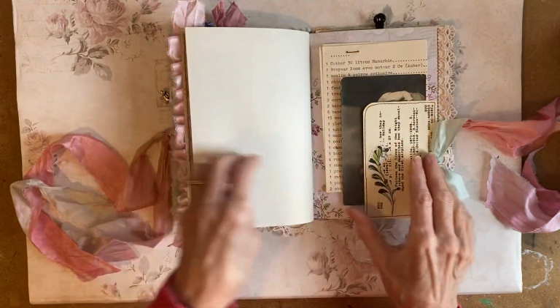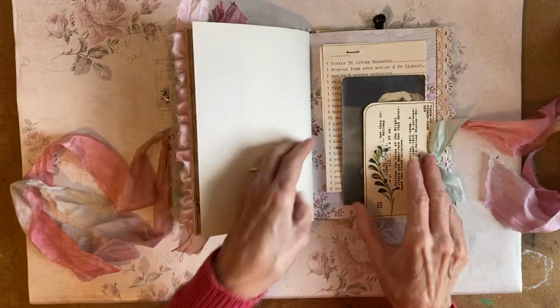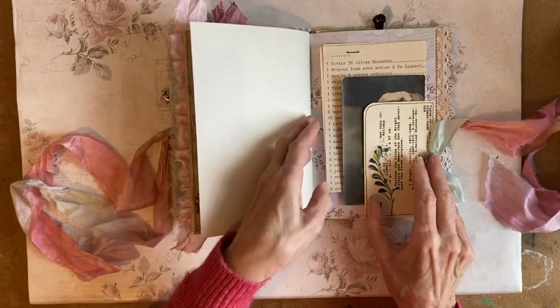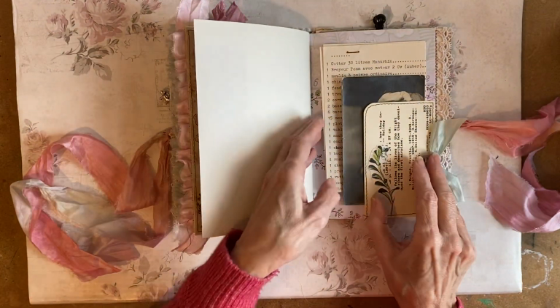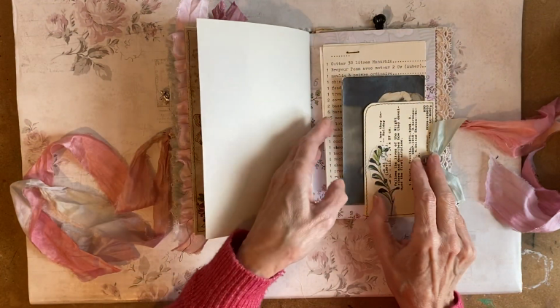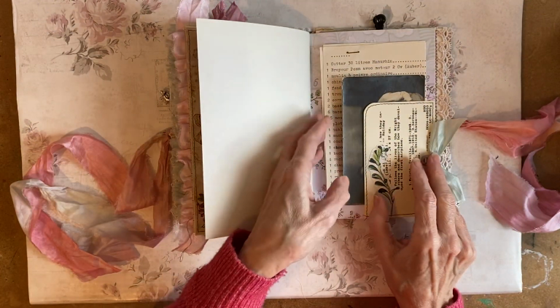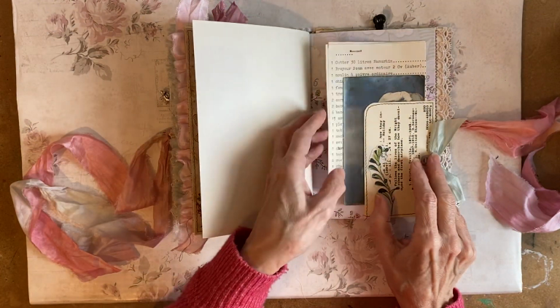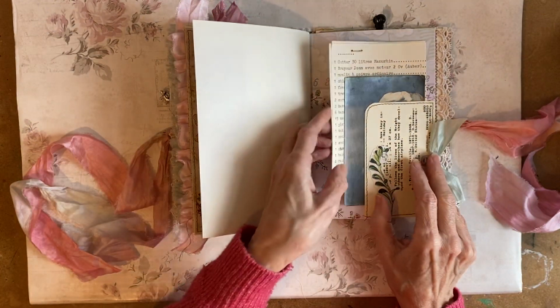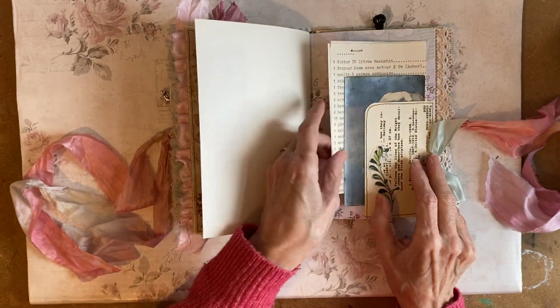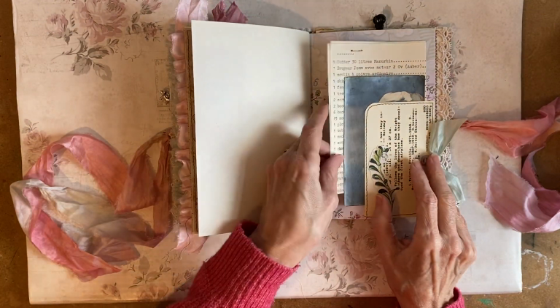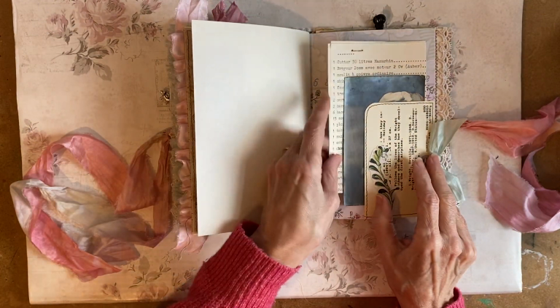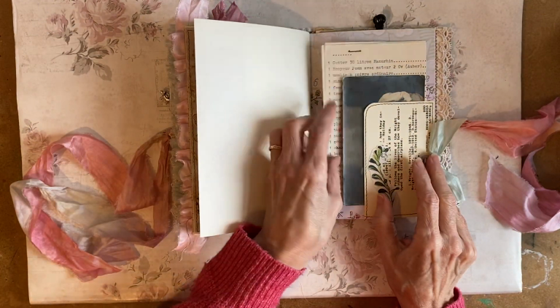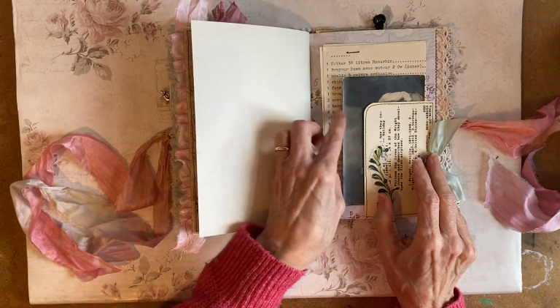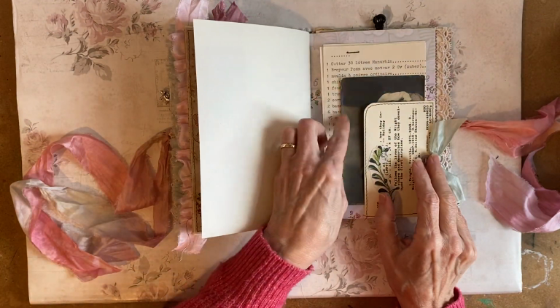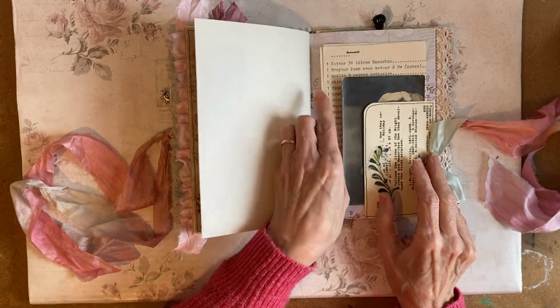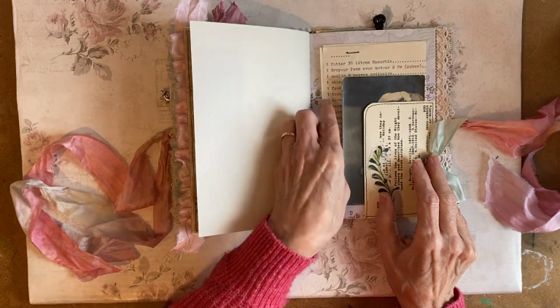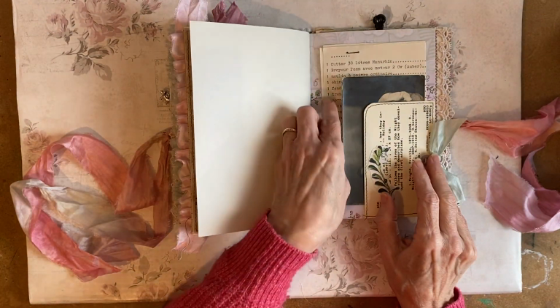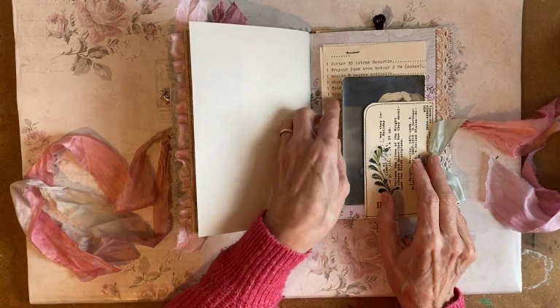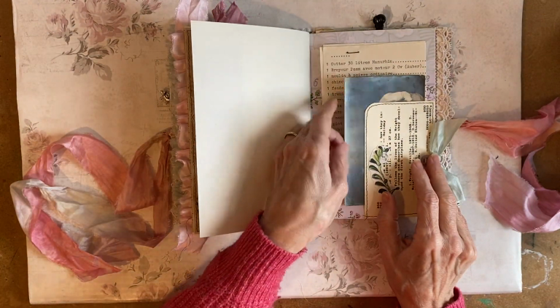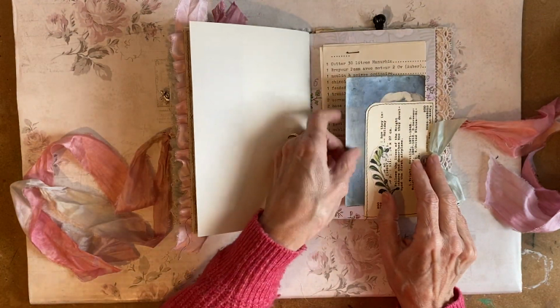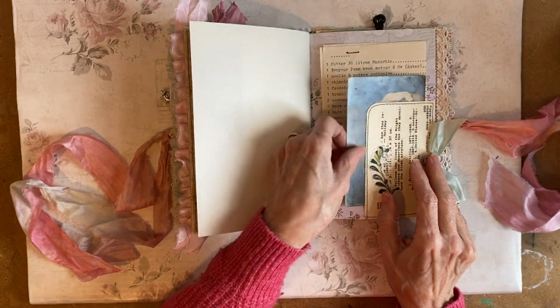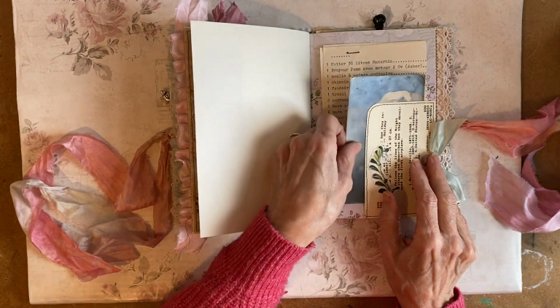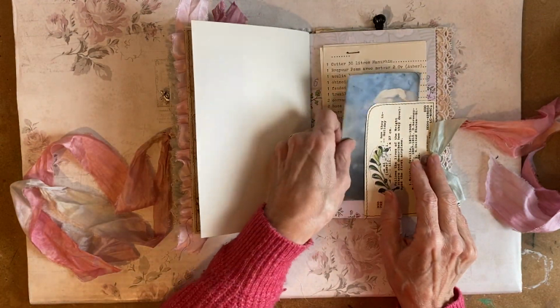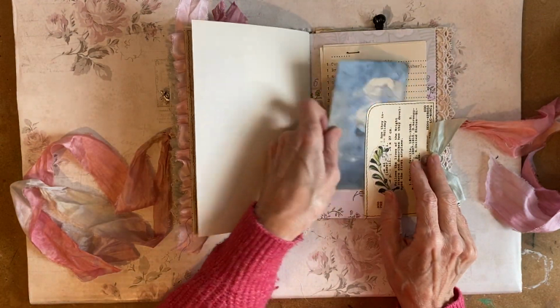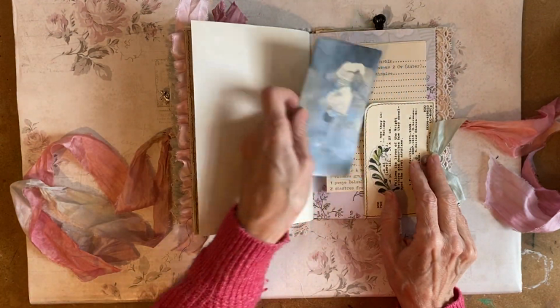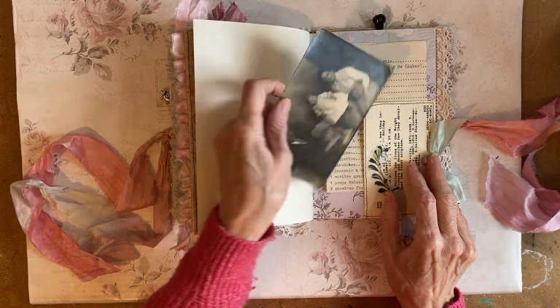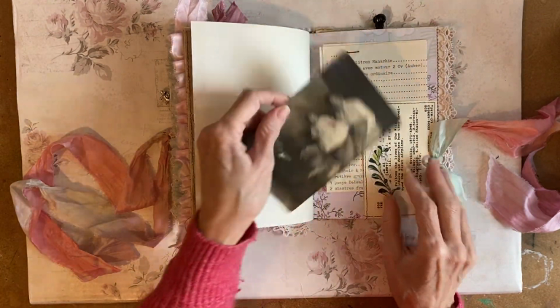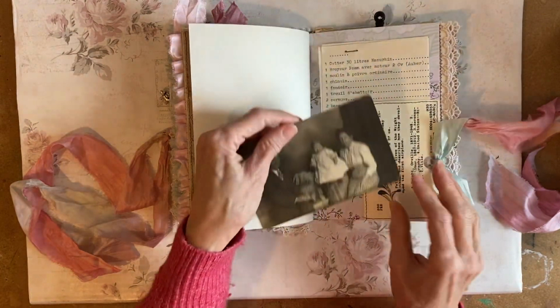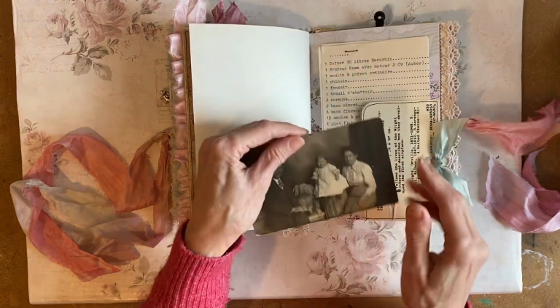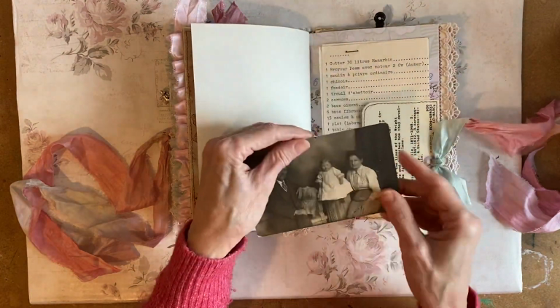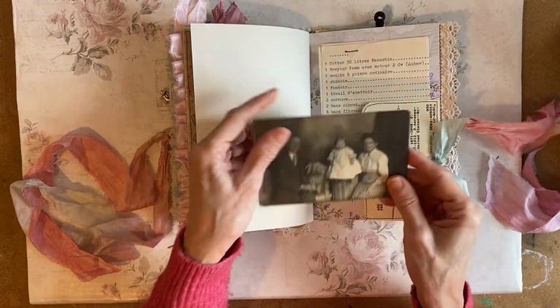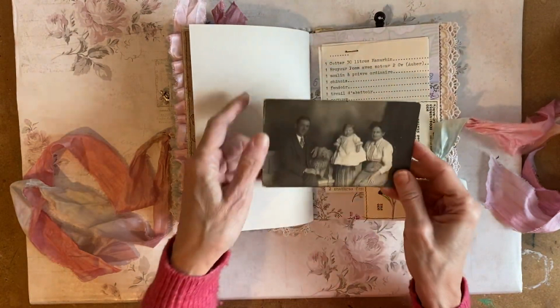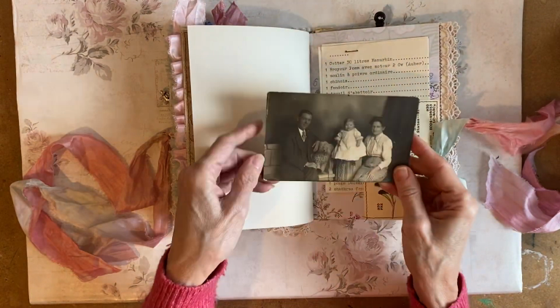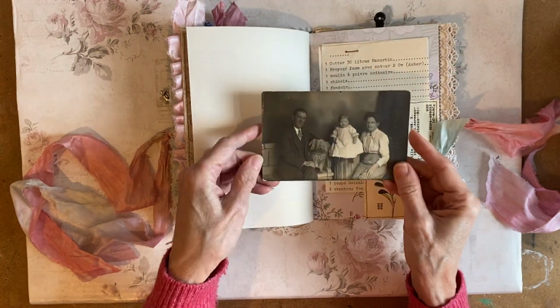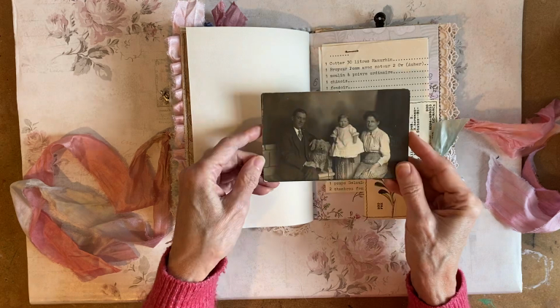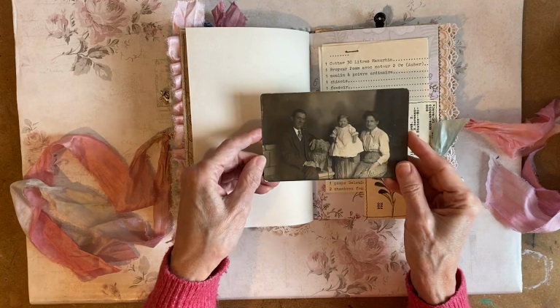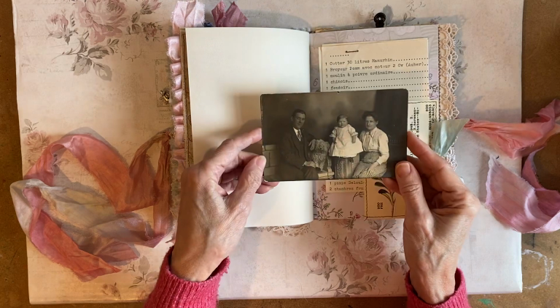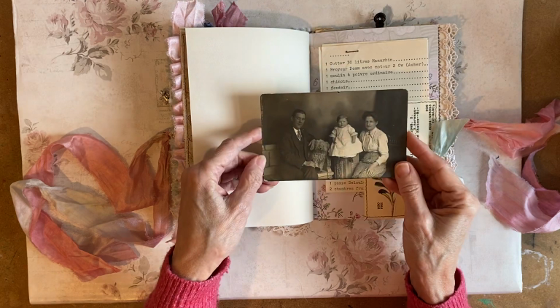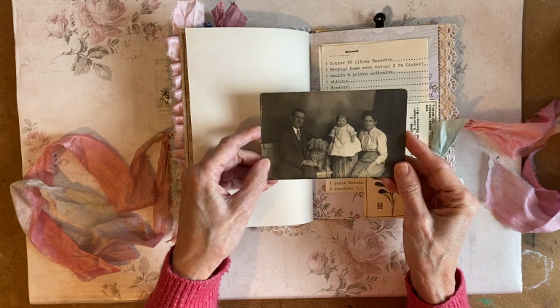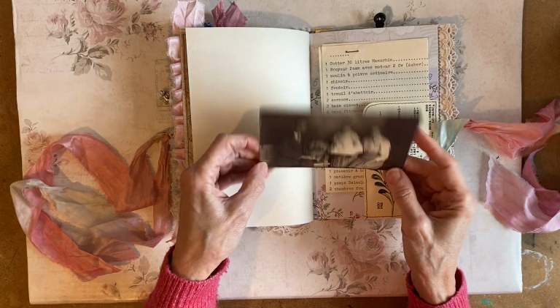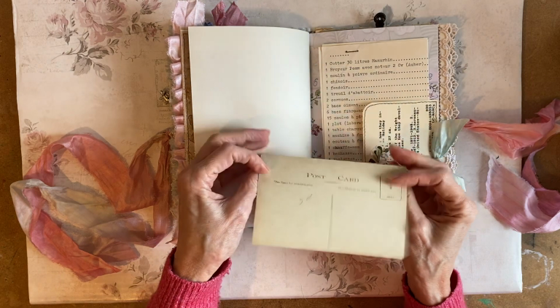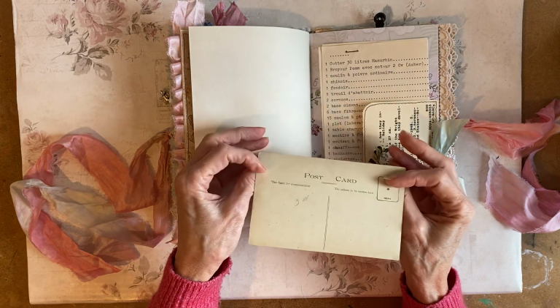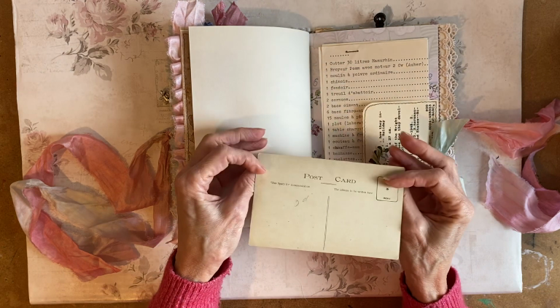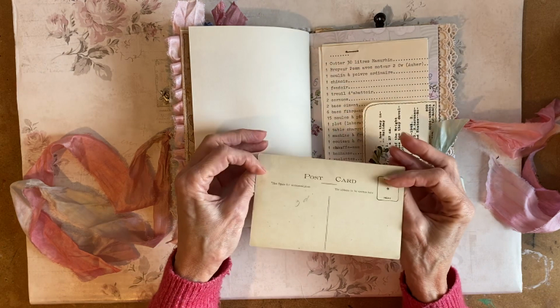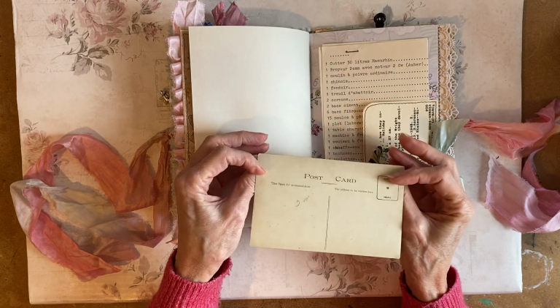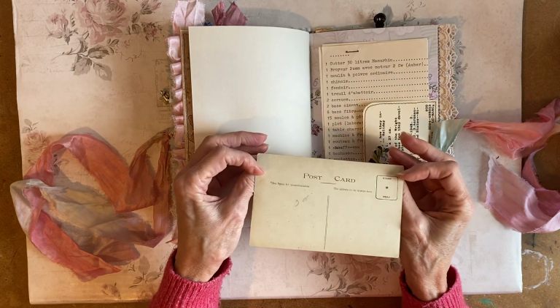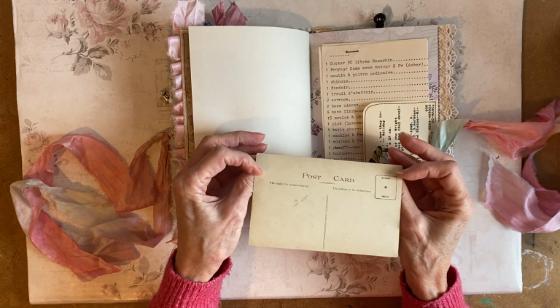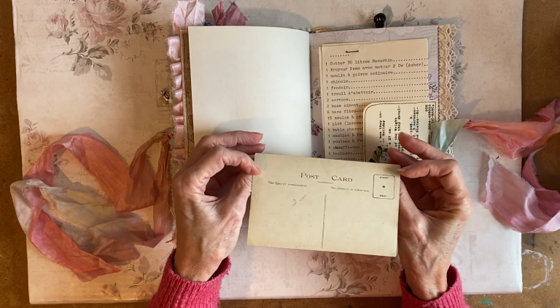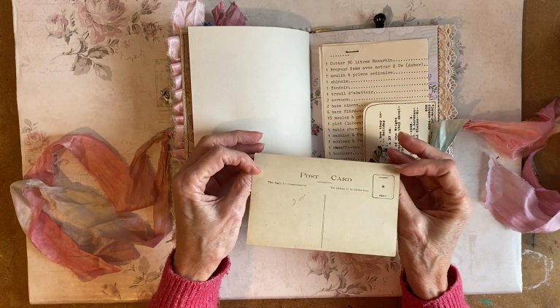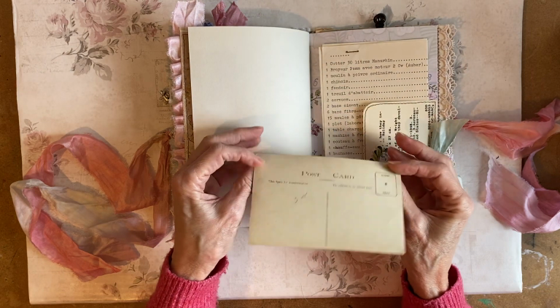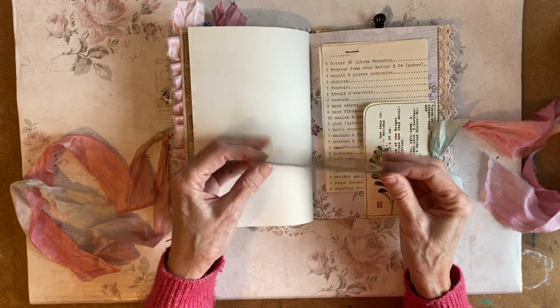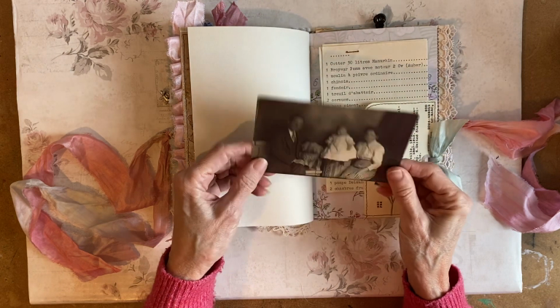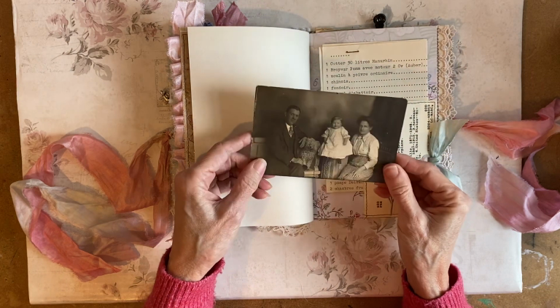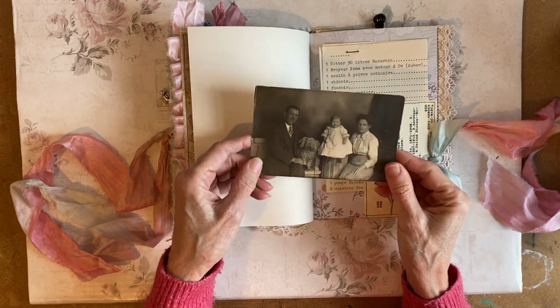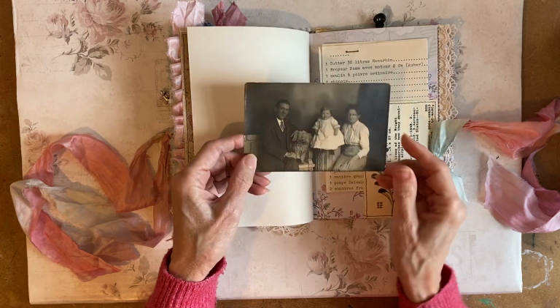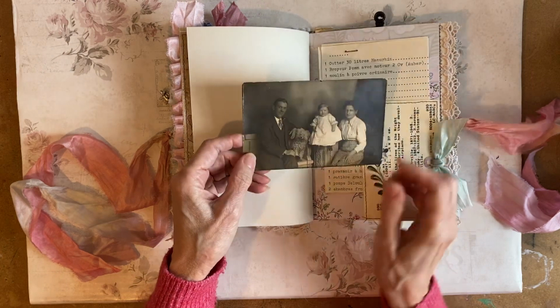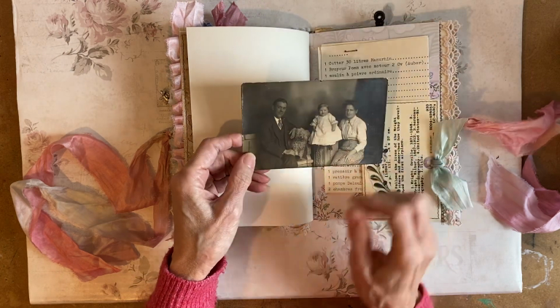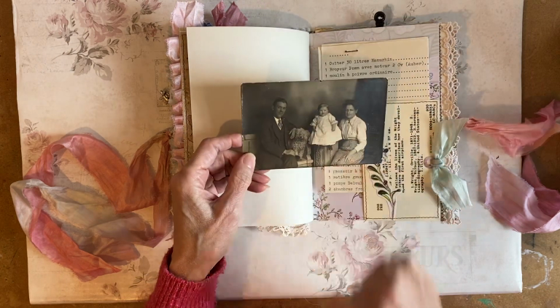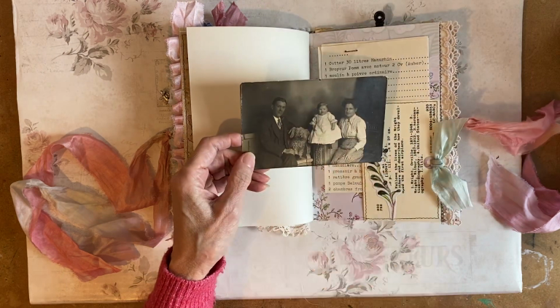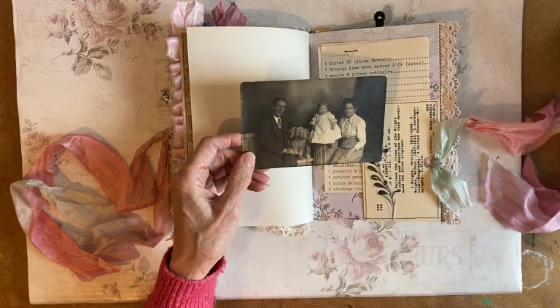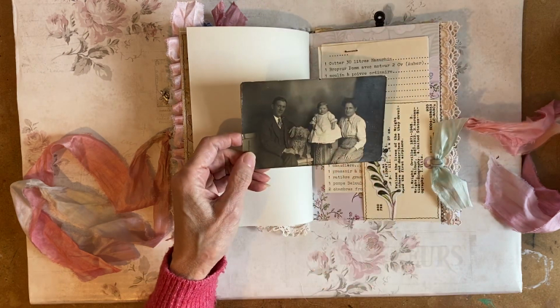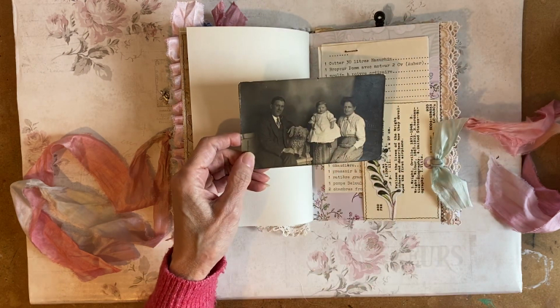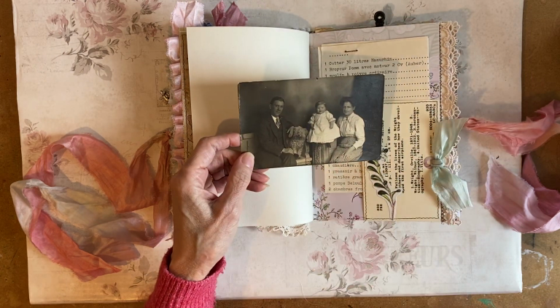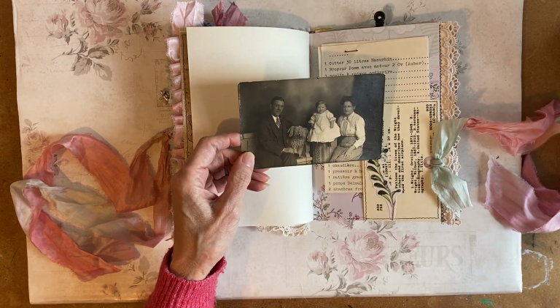In here this is a French document and an old postcard.